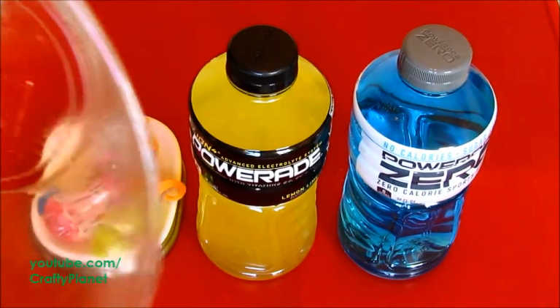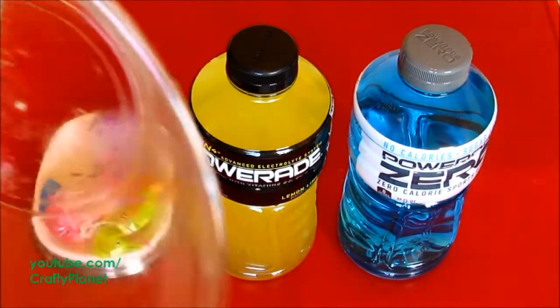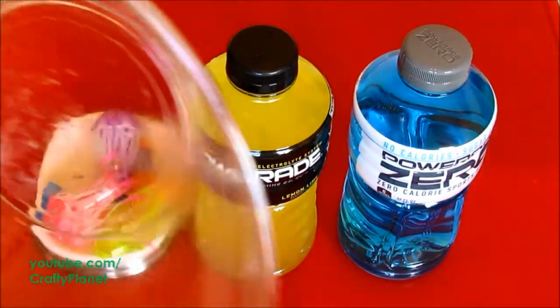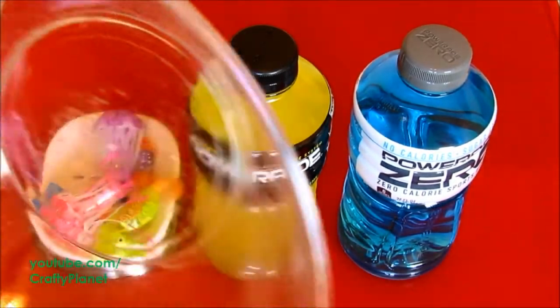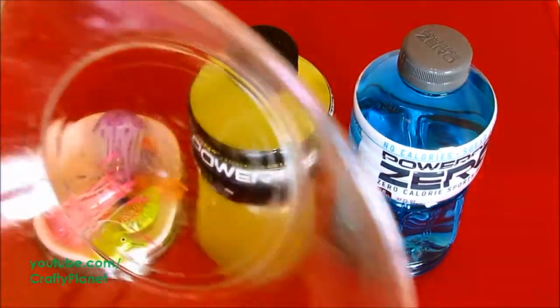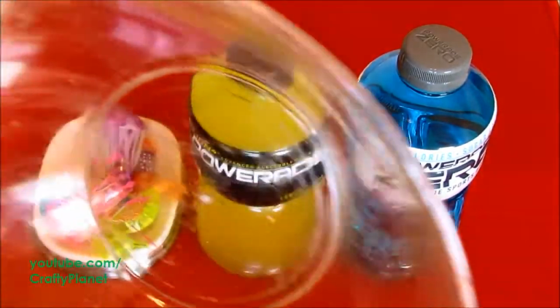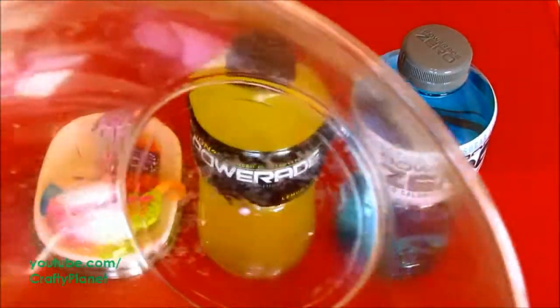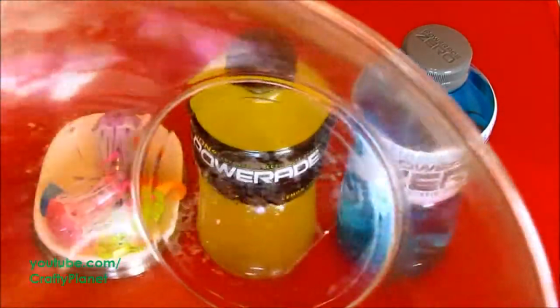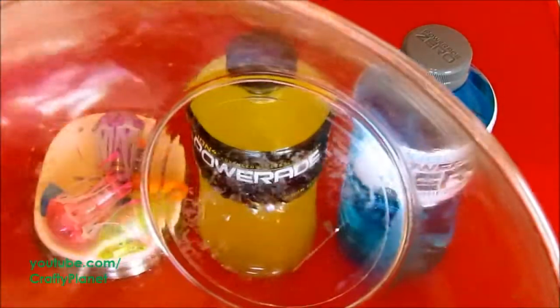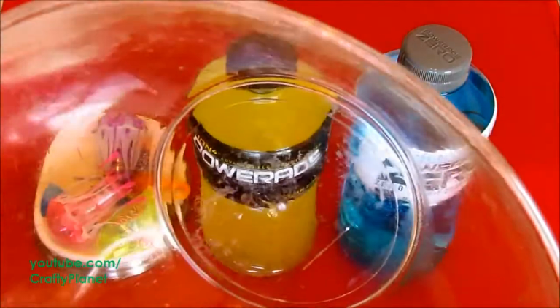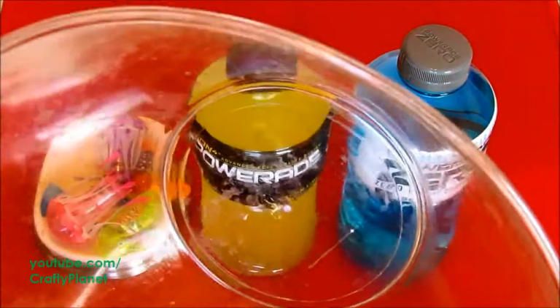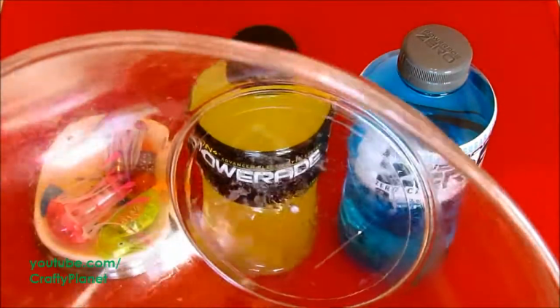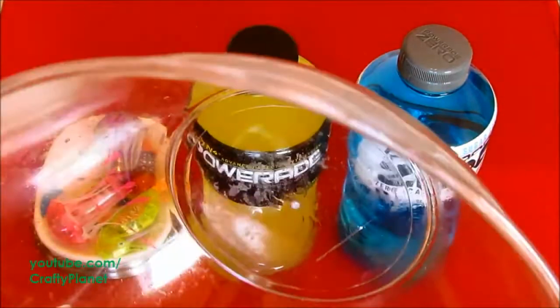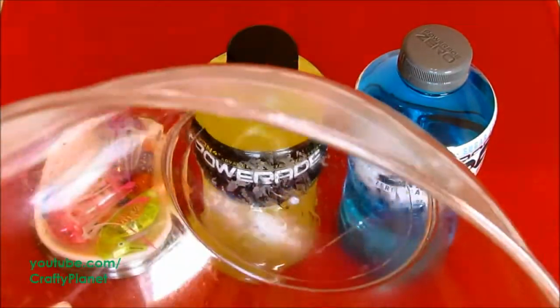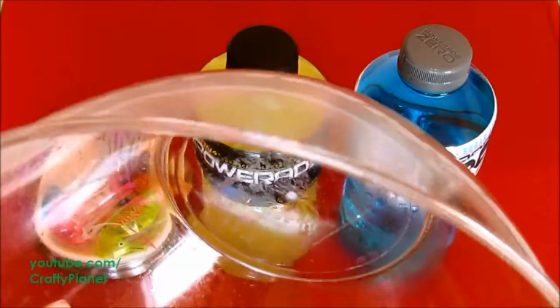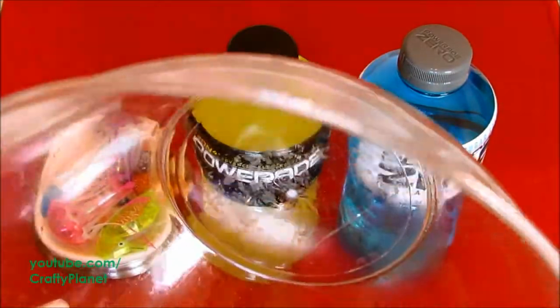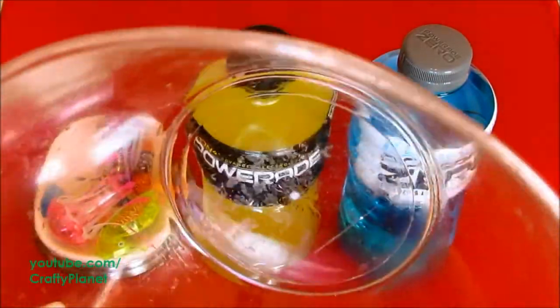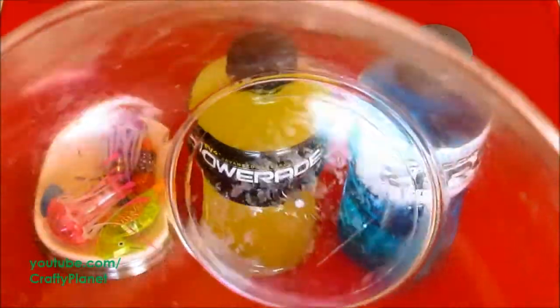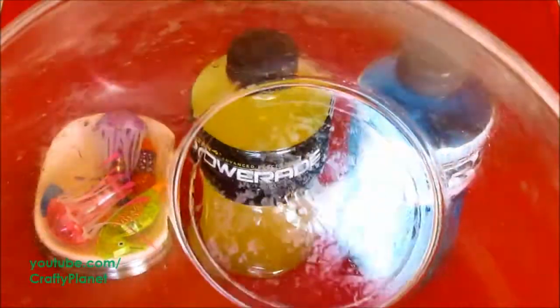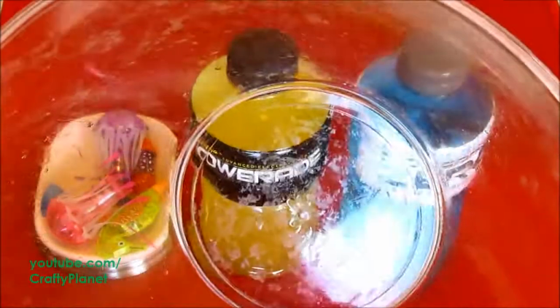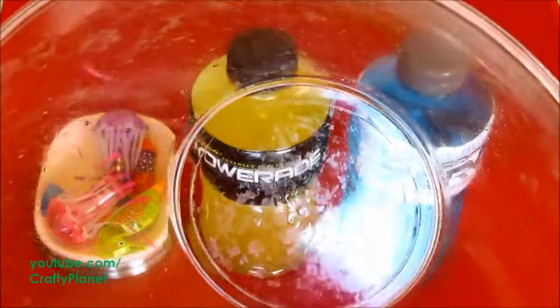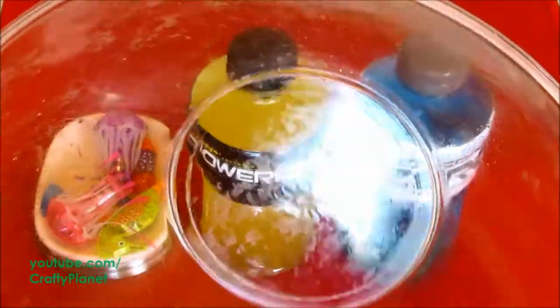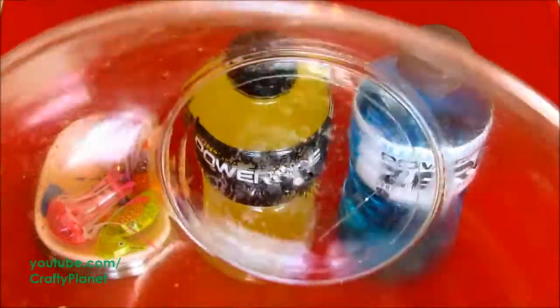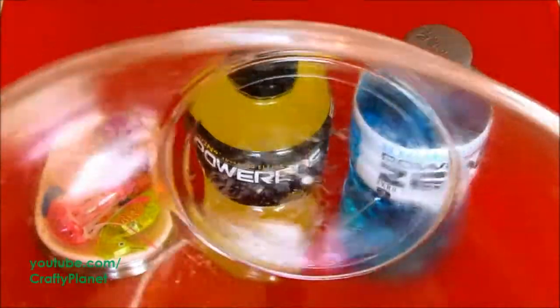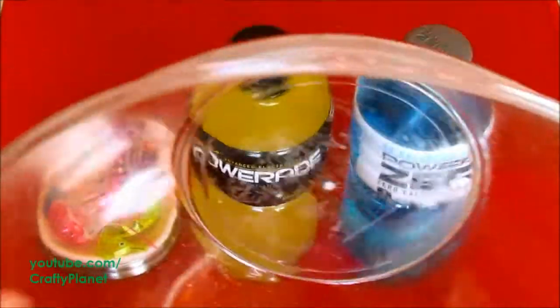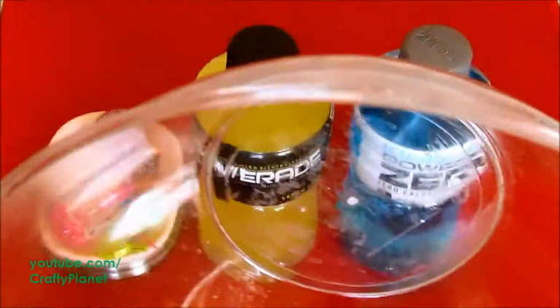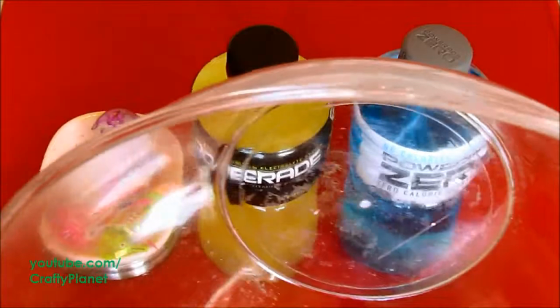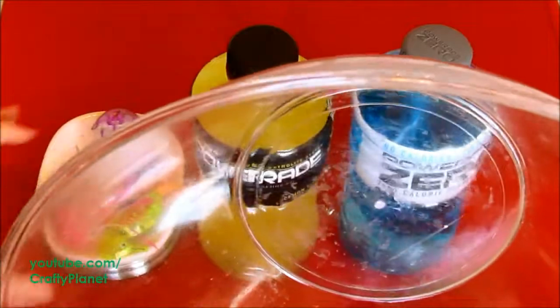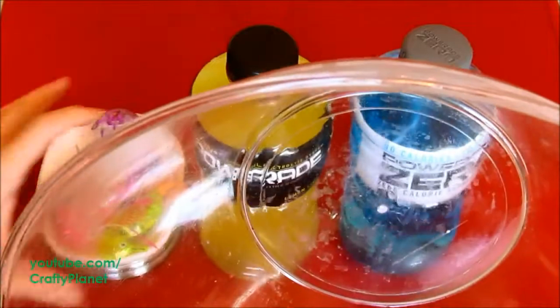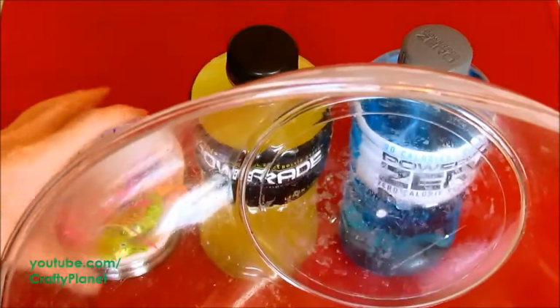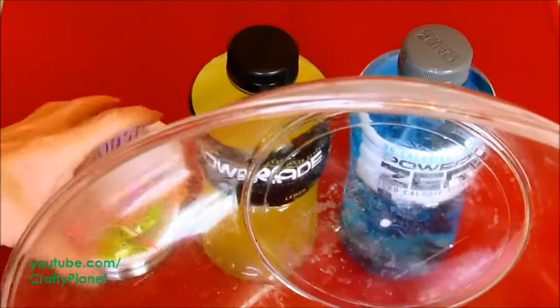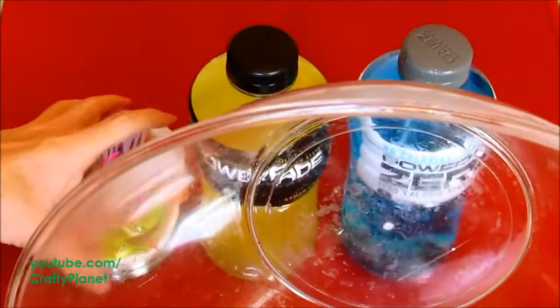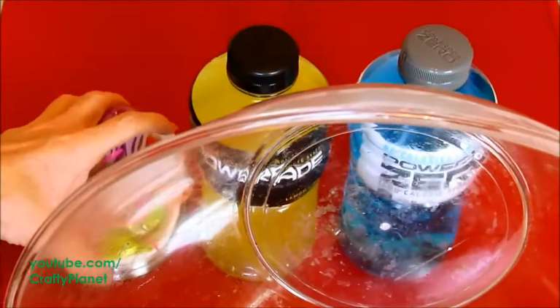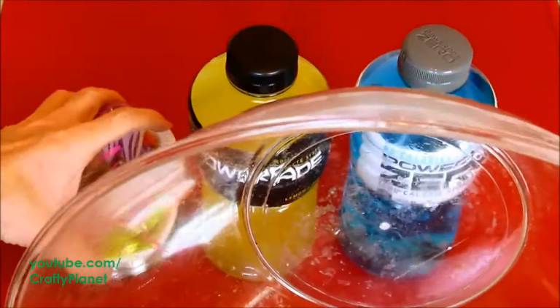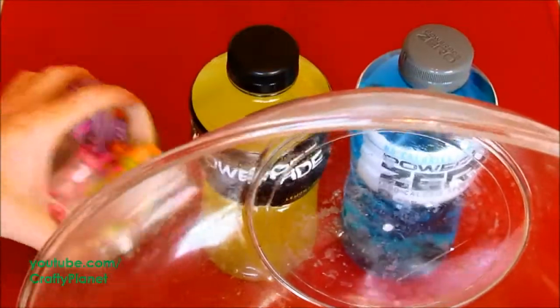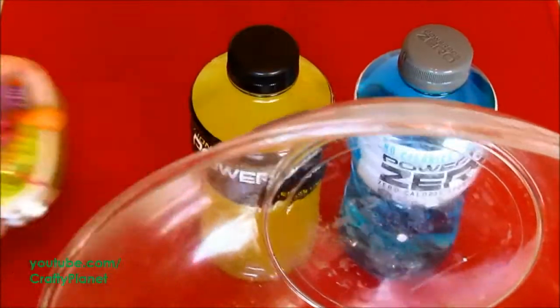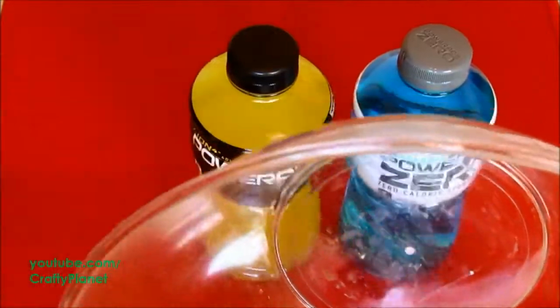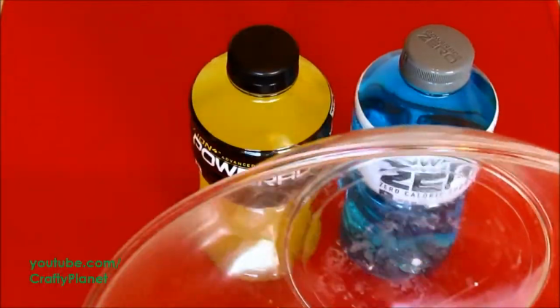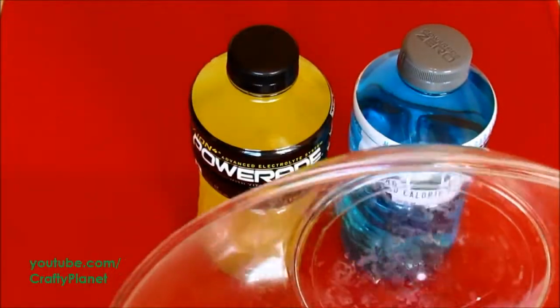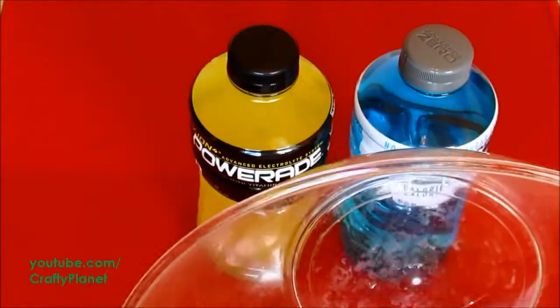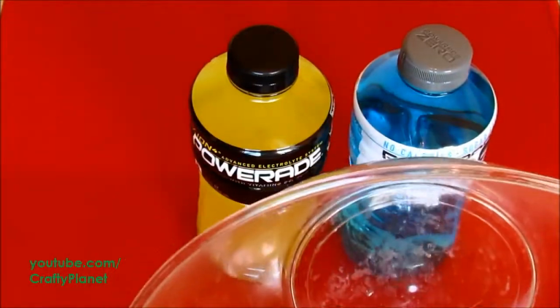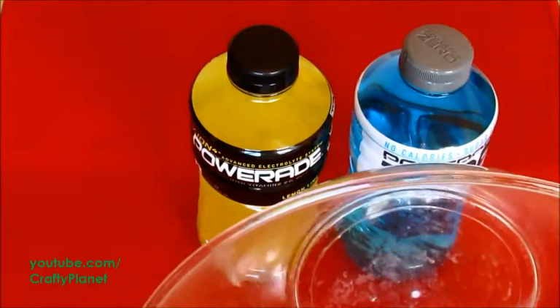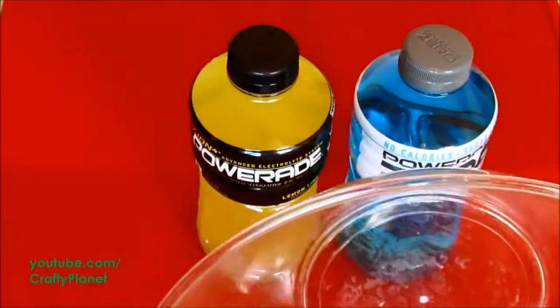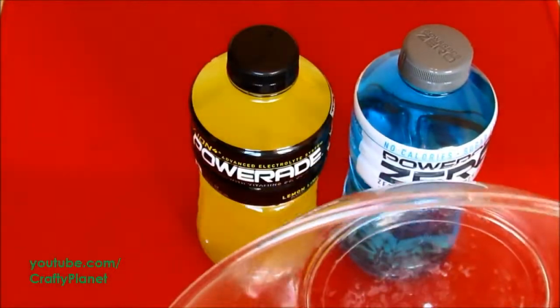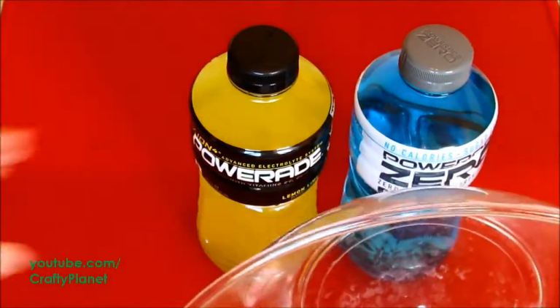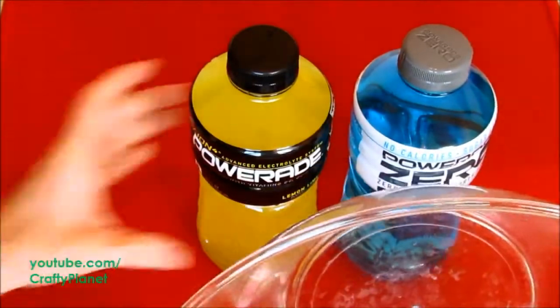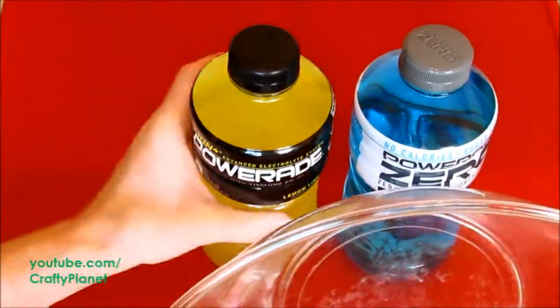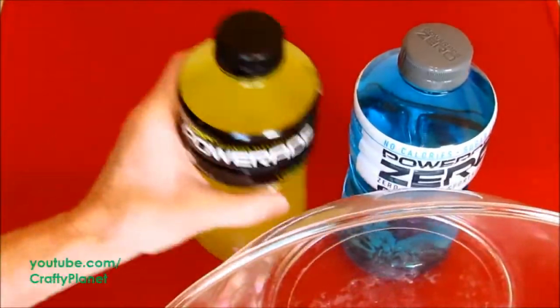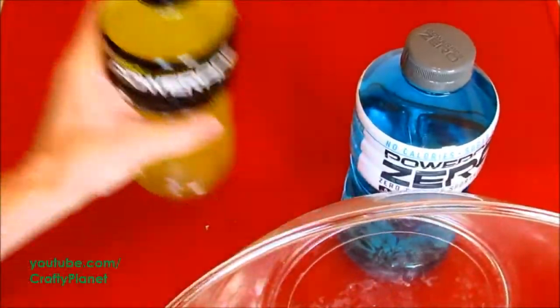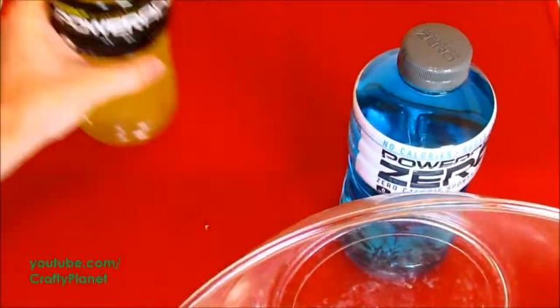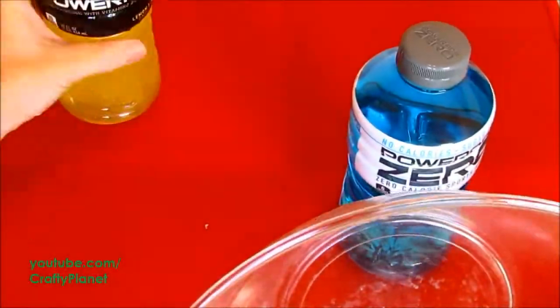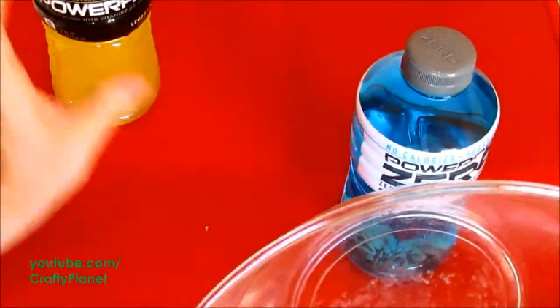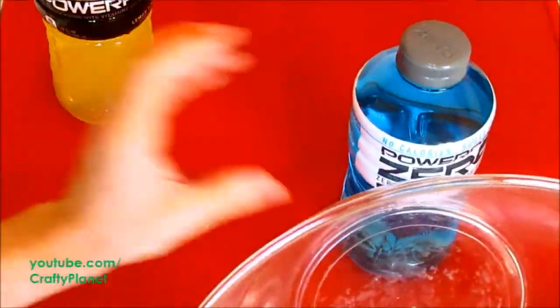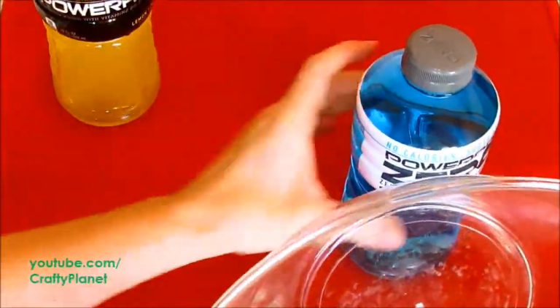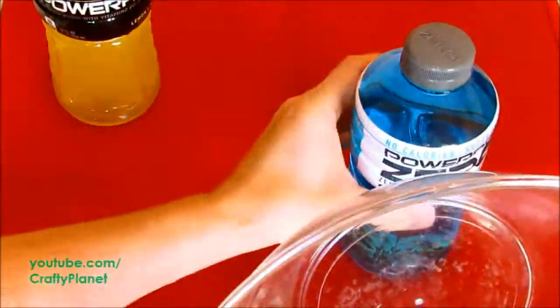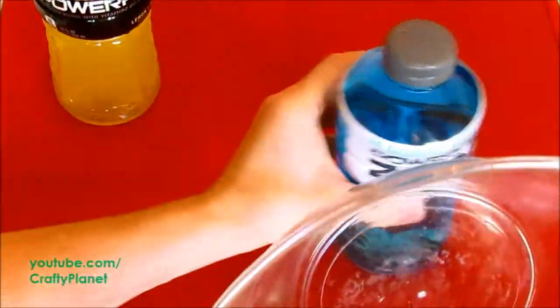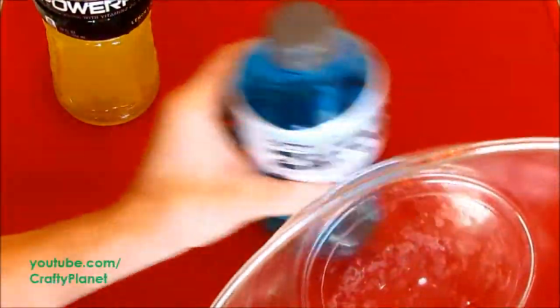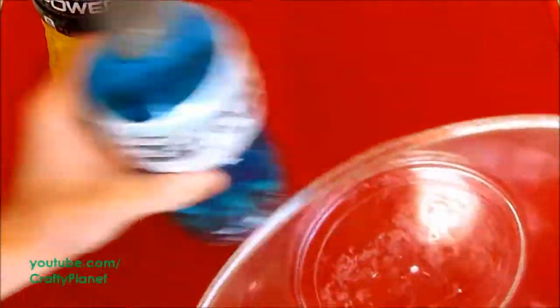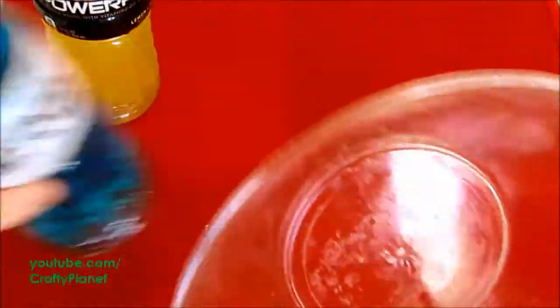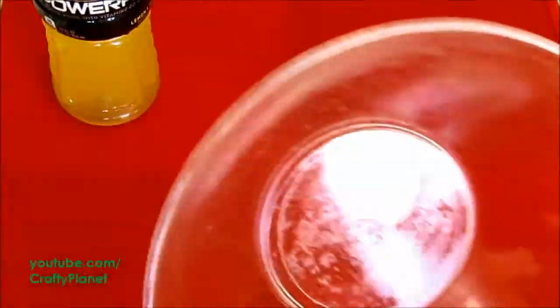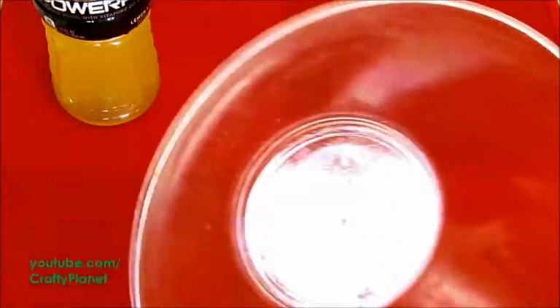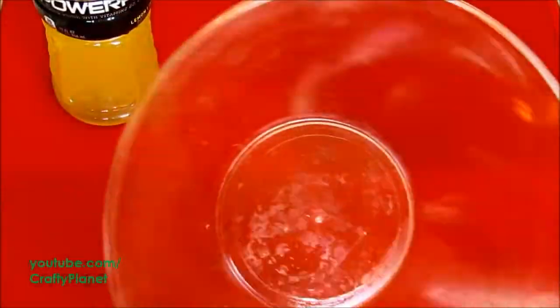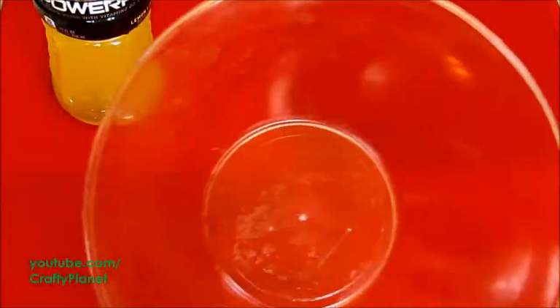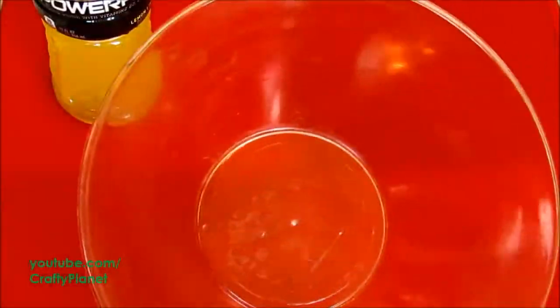The bowl is really sticky from all of our experiments today — it's making my hands sticky, but that's okay. In the name of science, we must sacrifice.